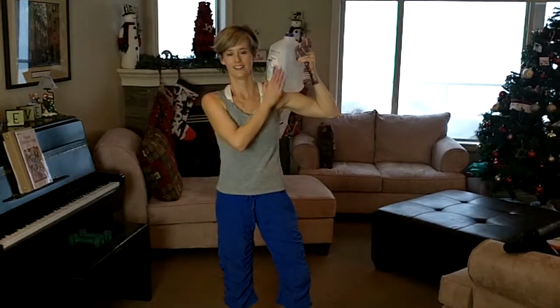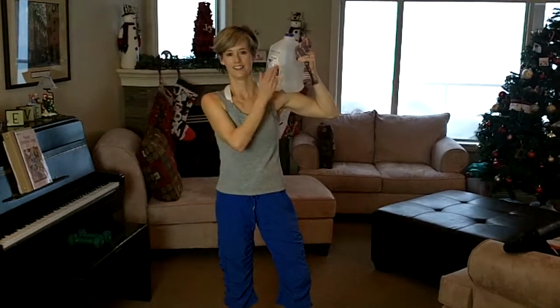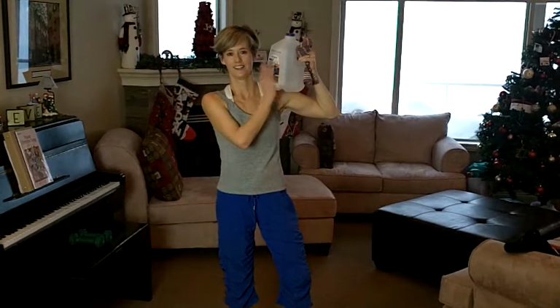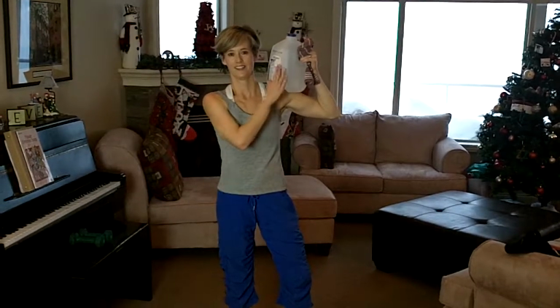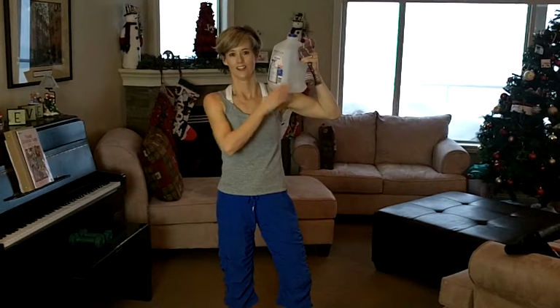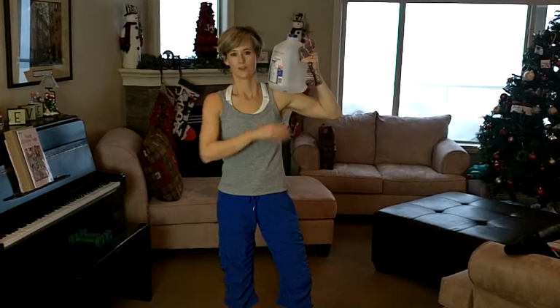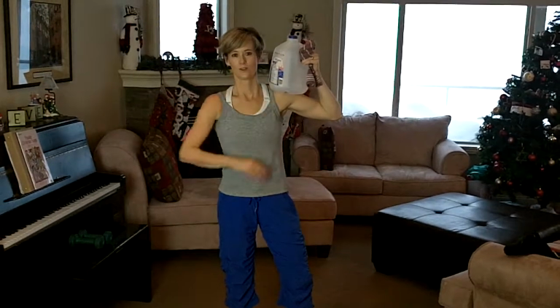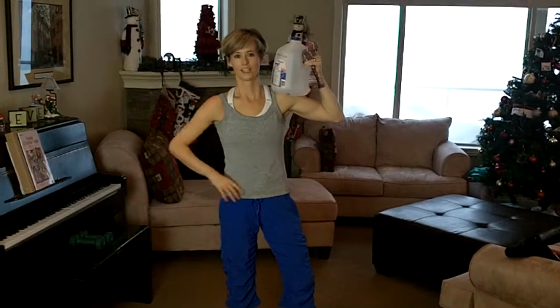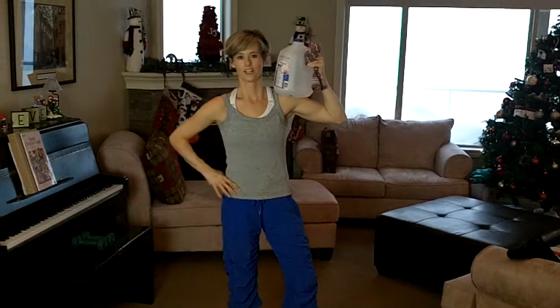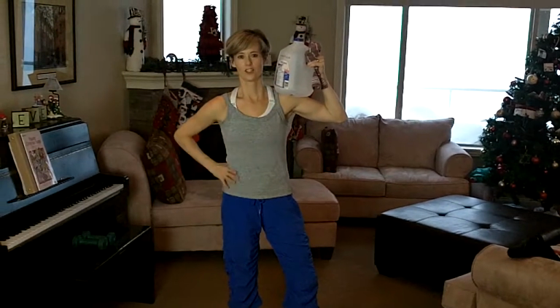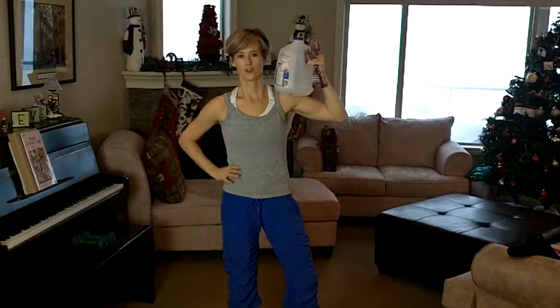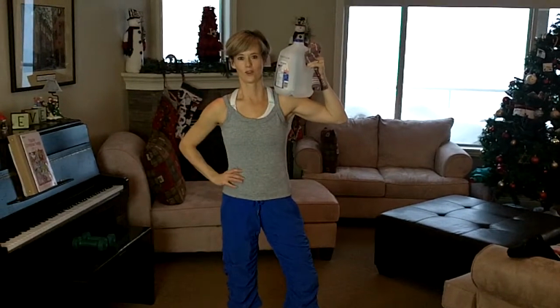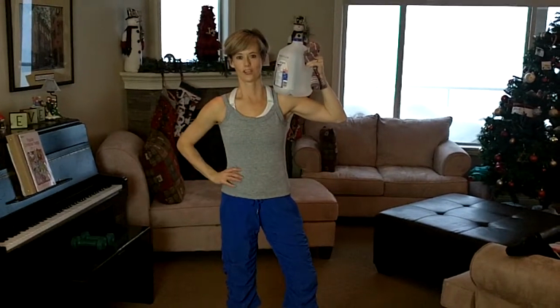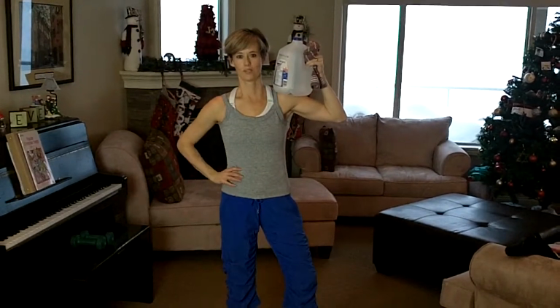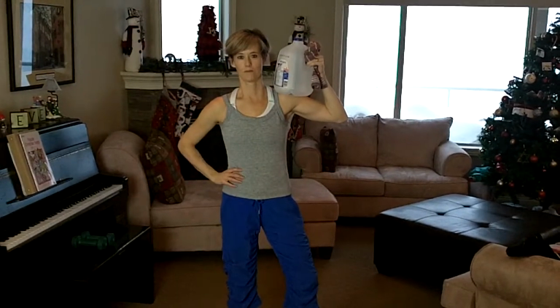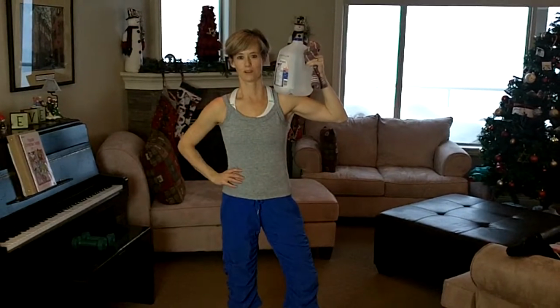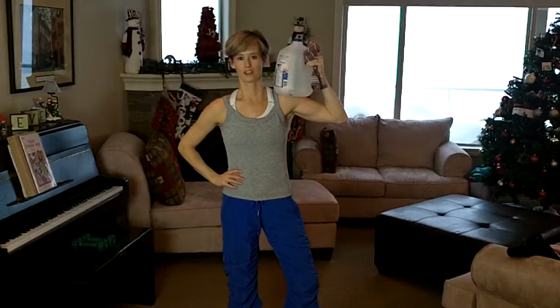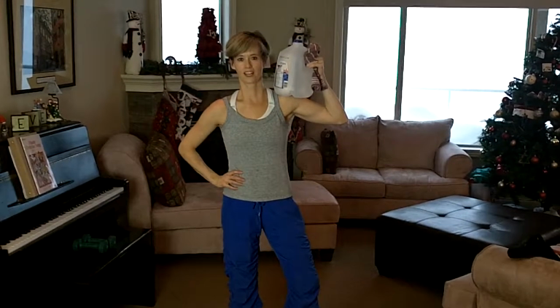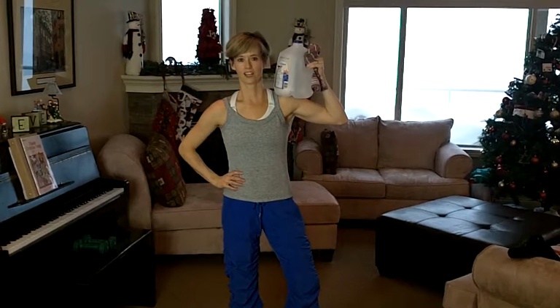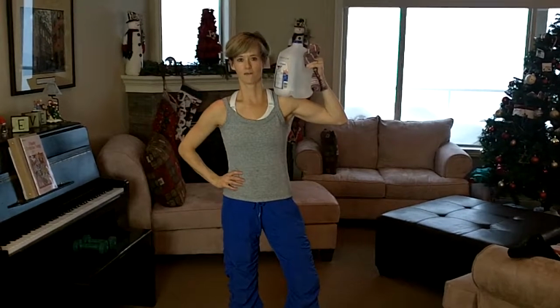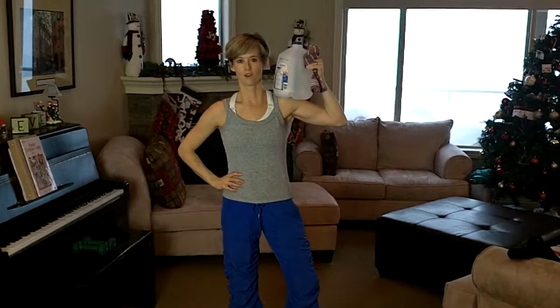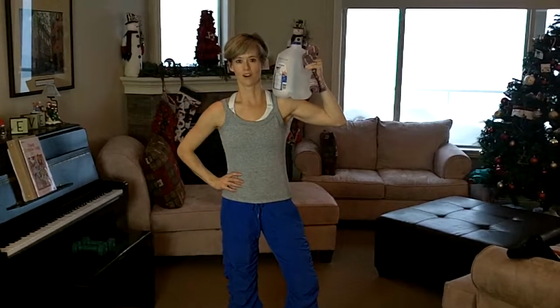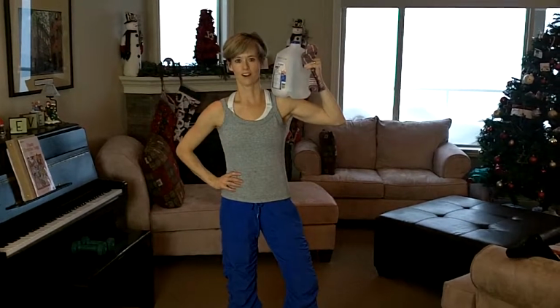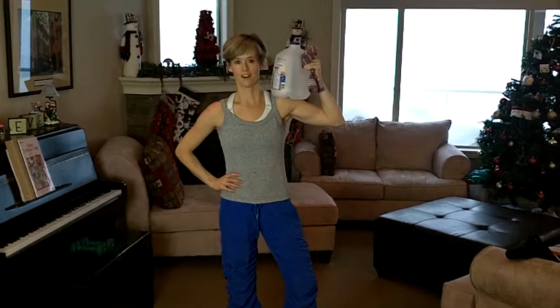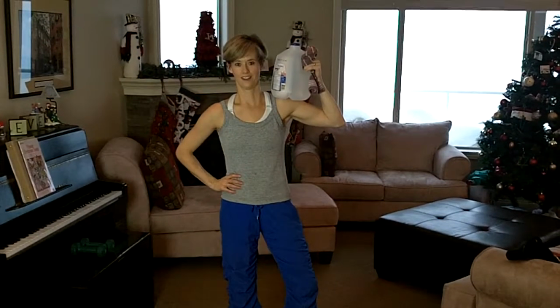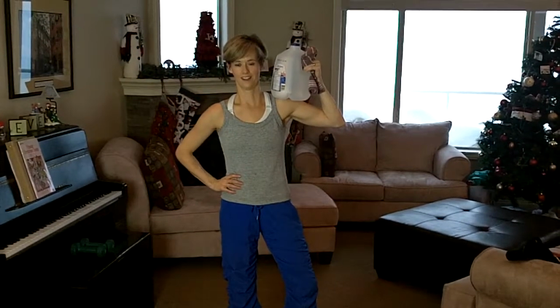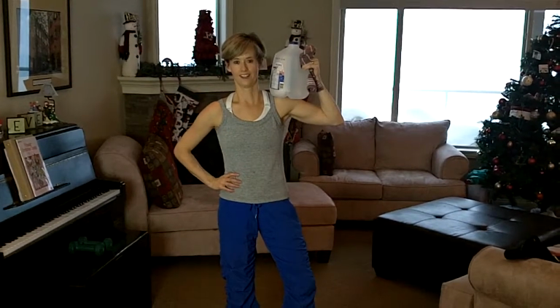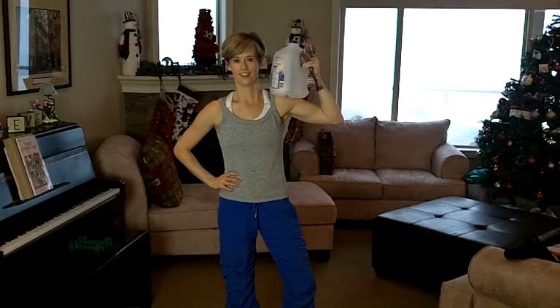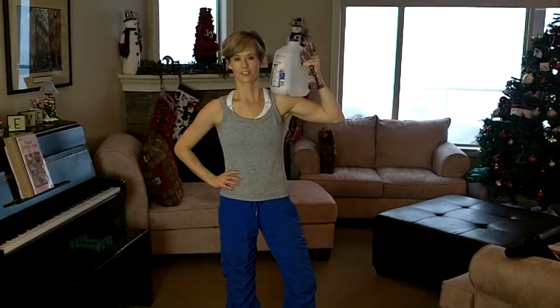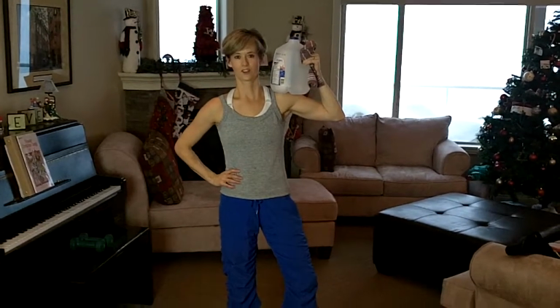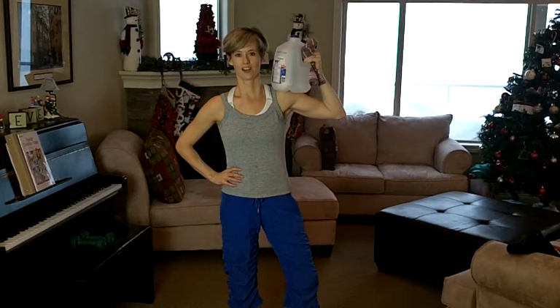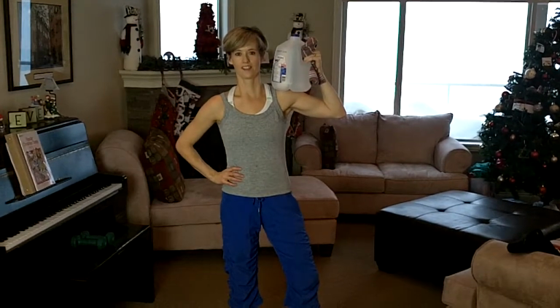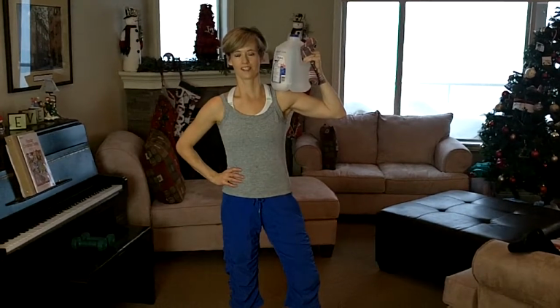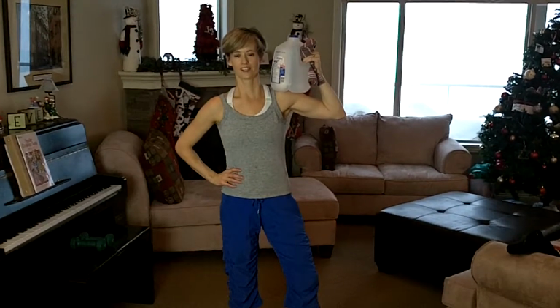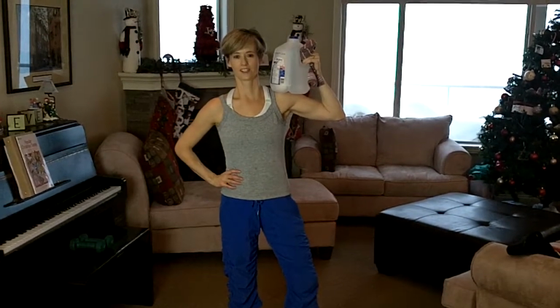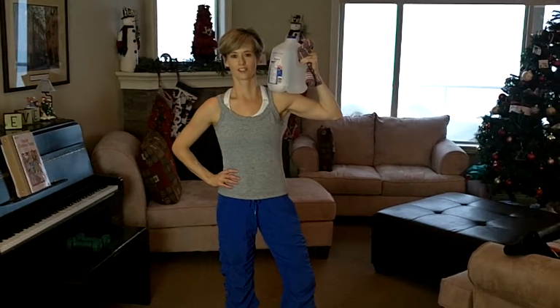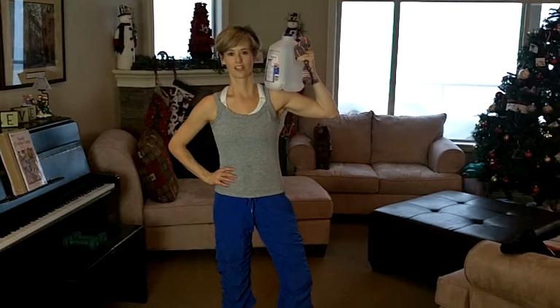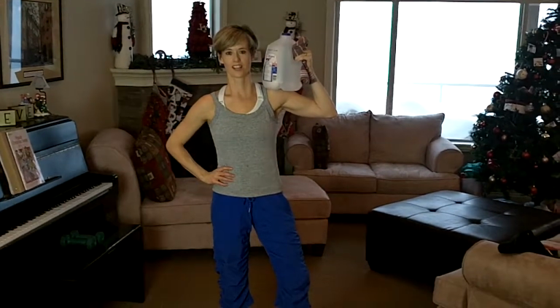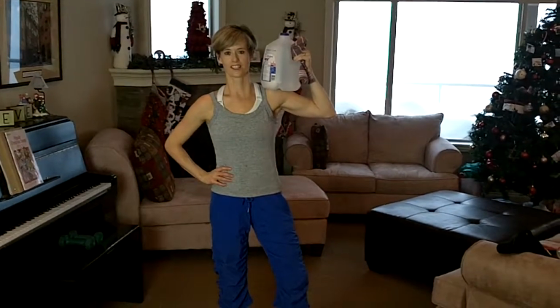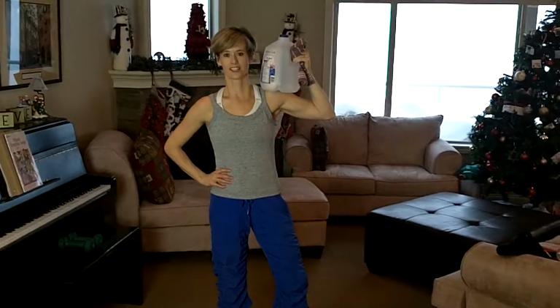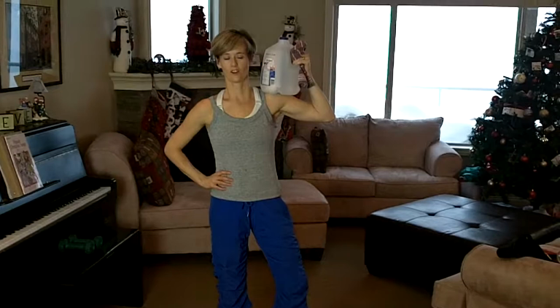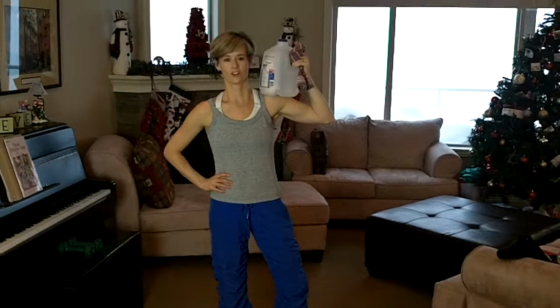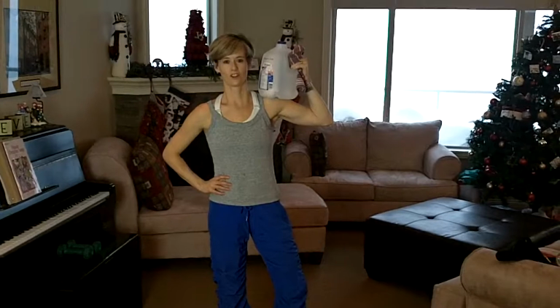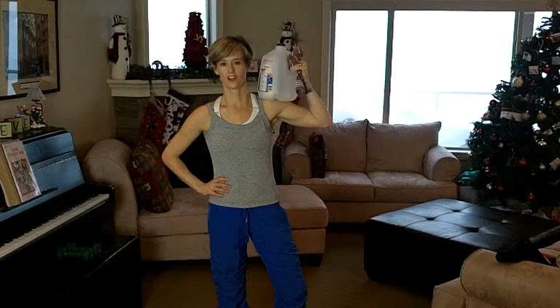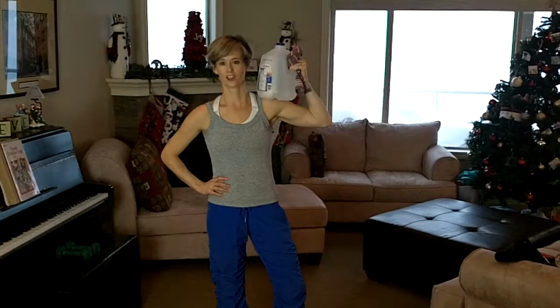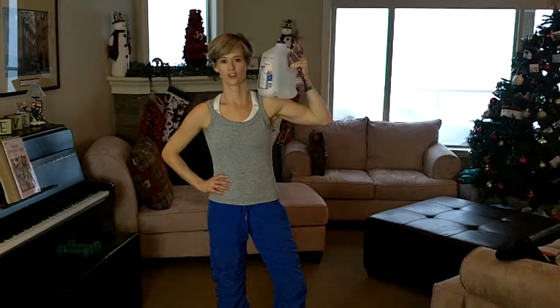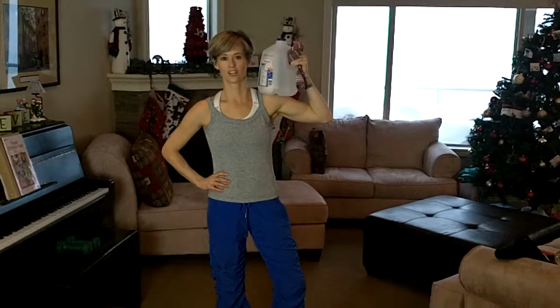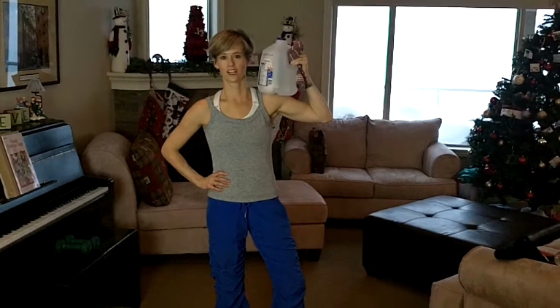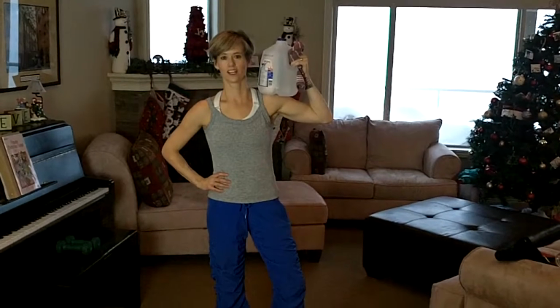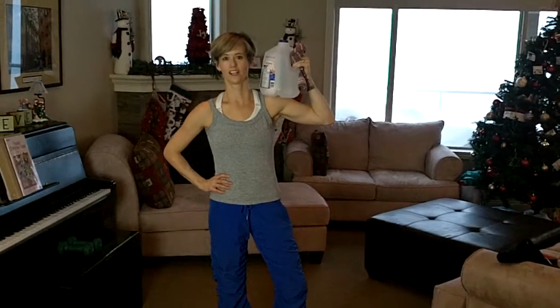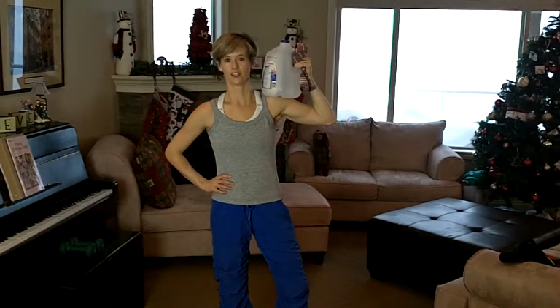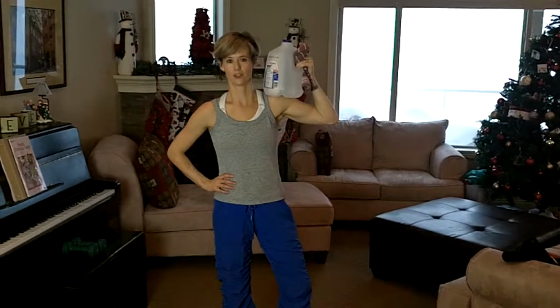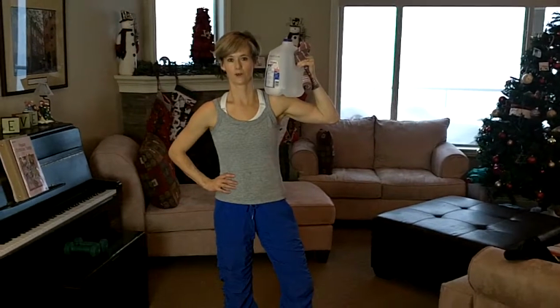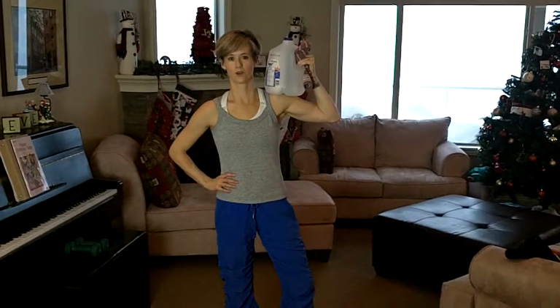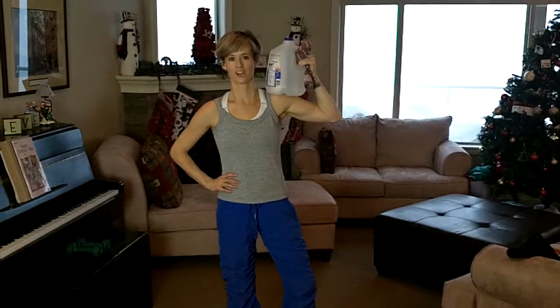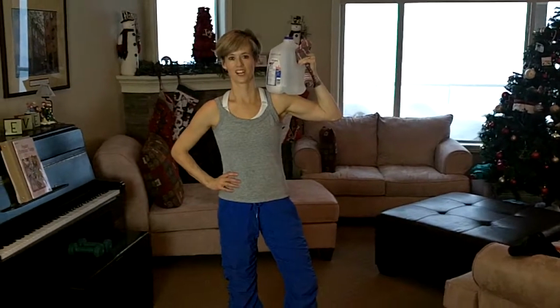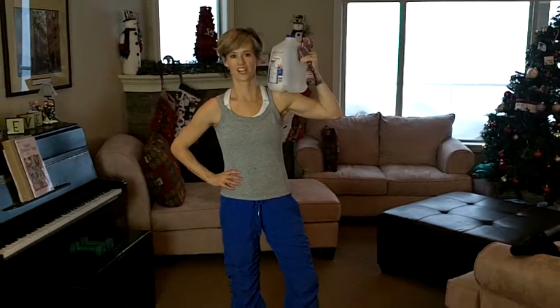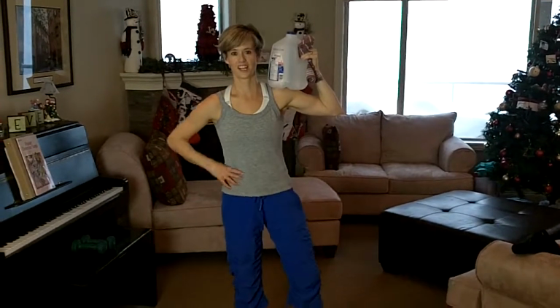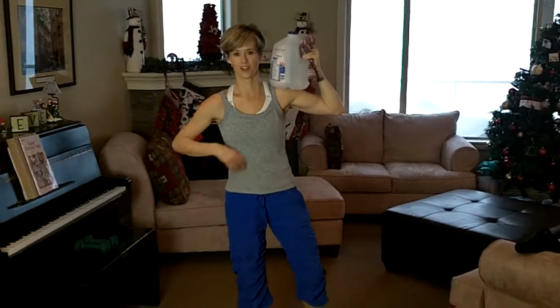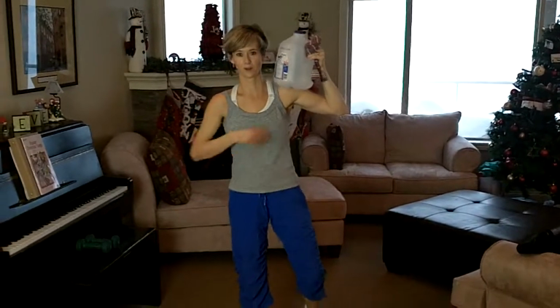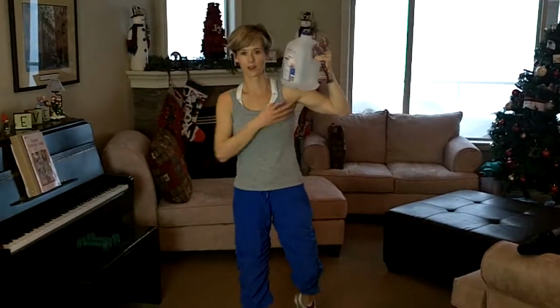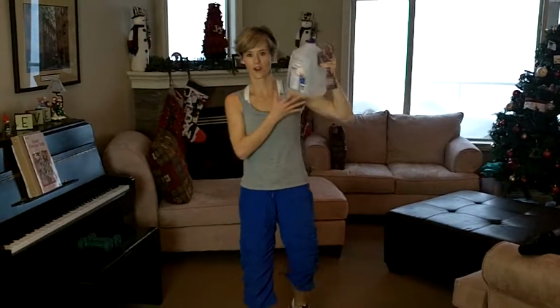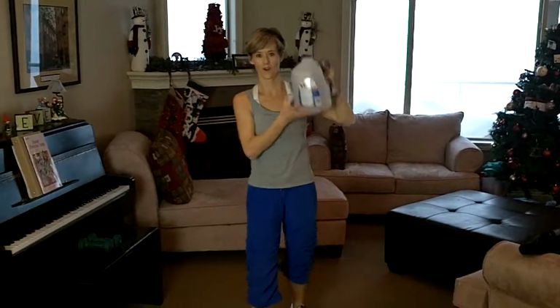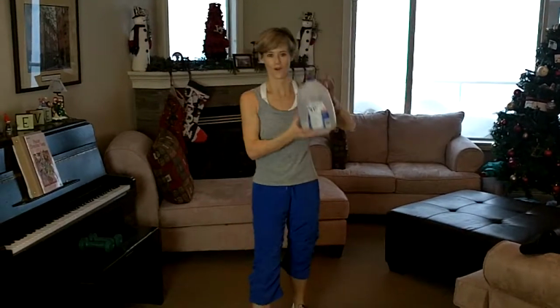Who says you don't need milk anymore? Try these exercises out. You're not drinking it, you're working it. Here we go.